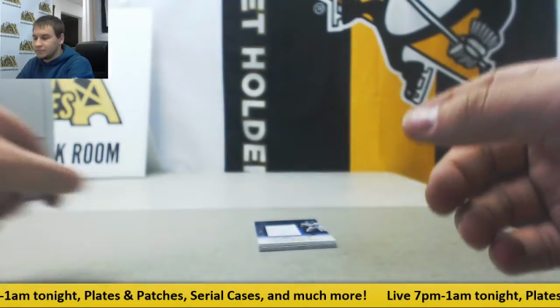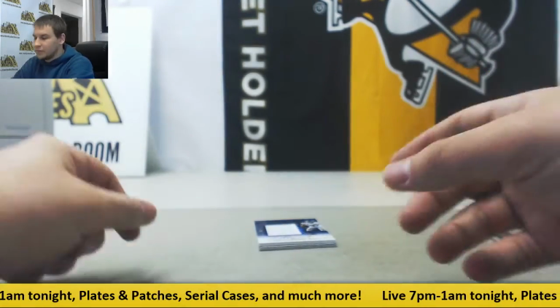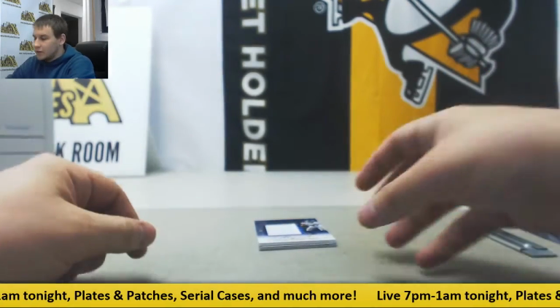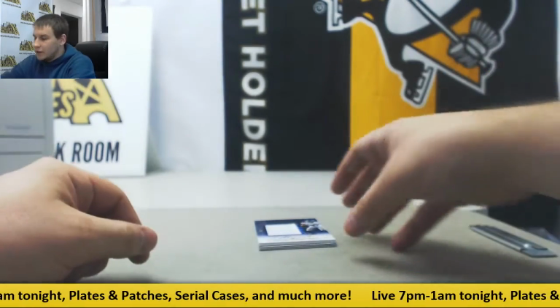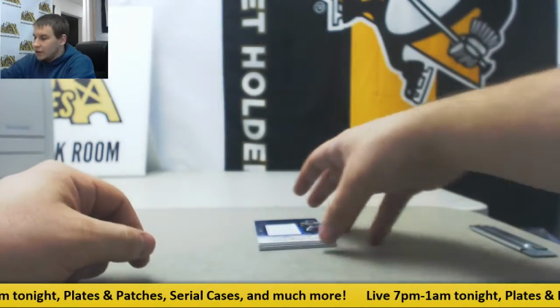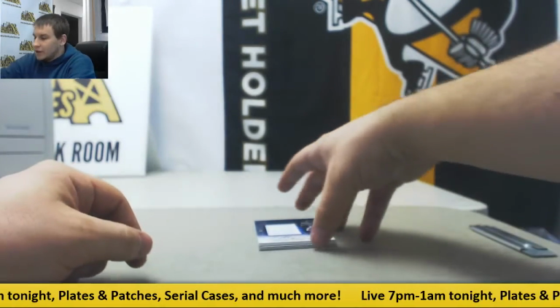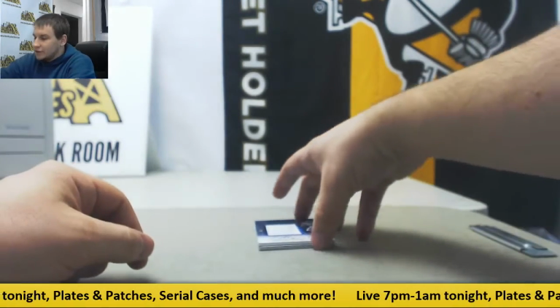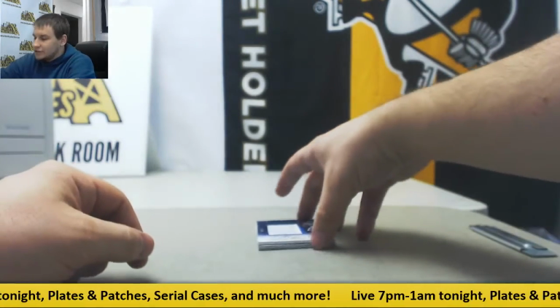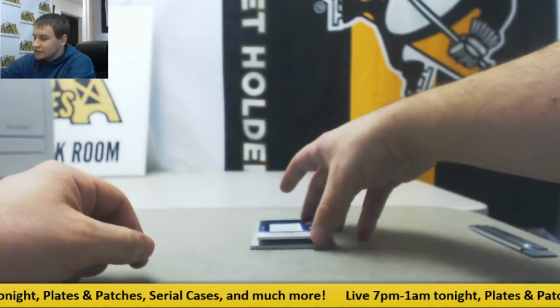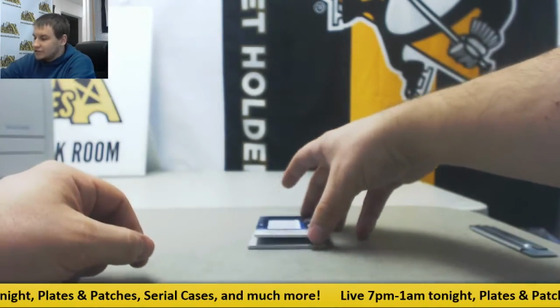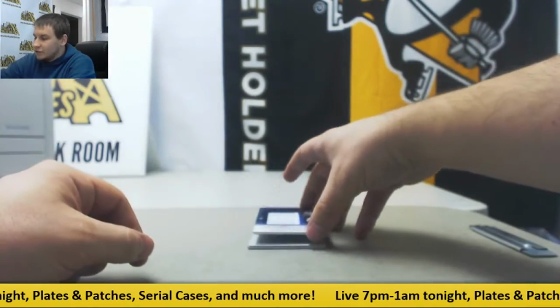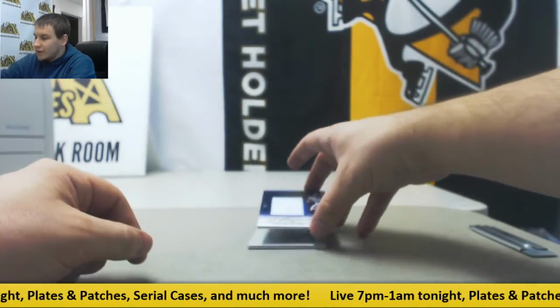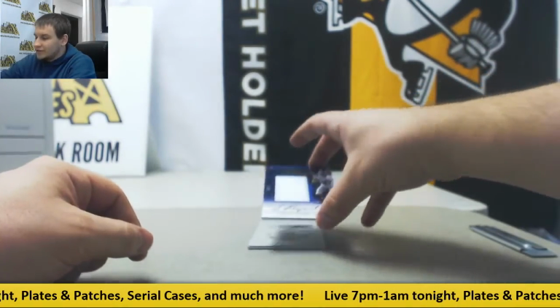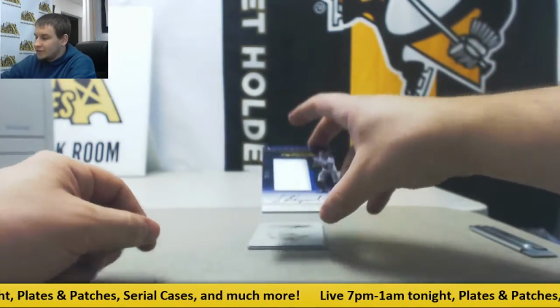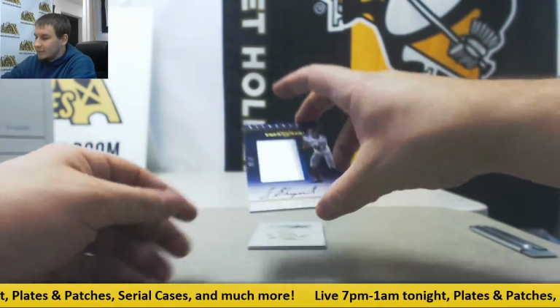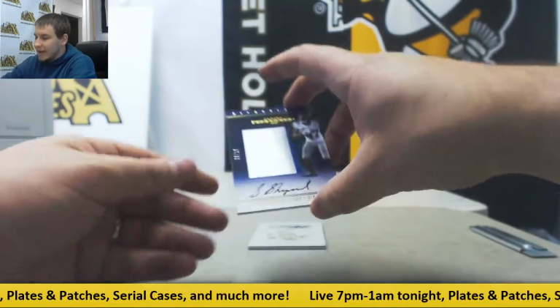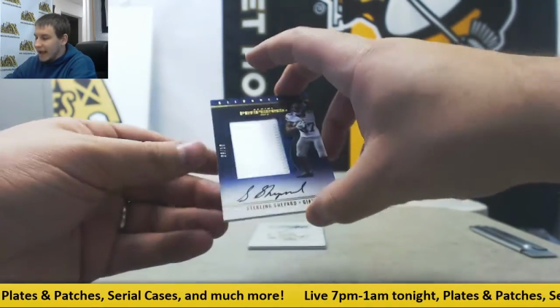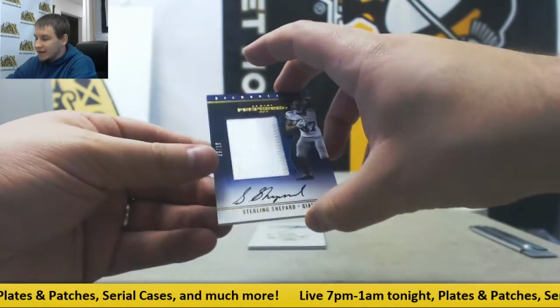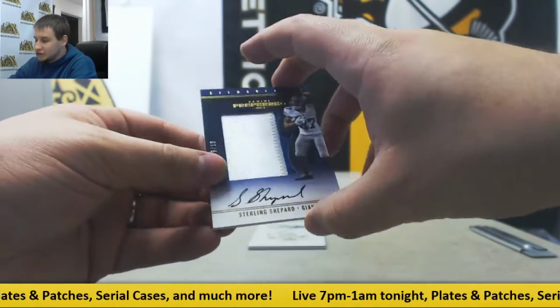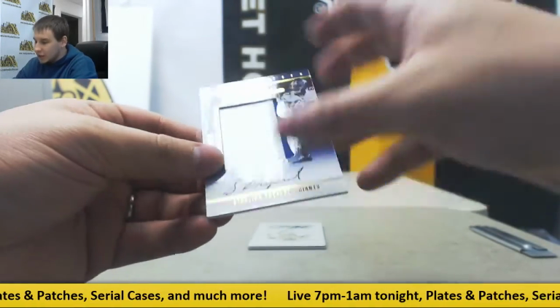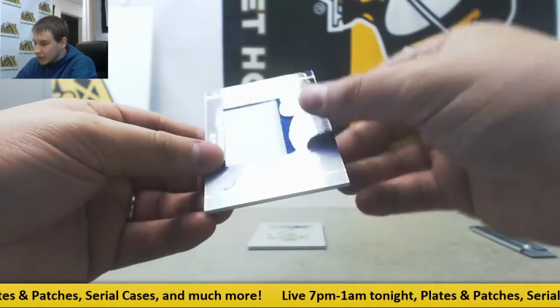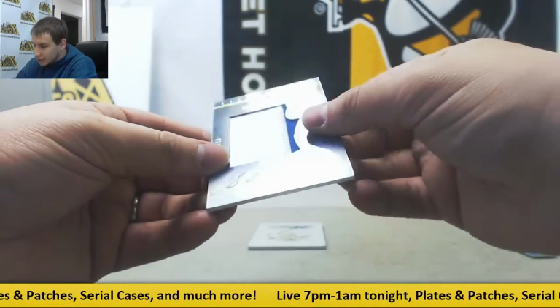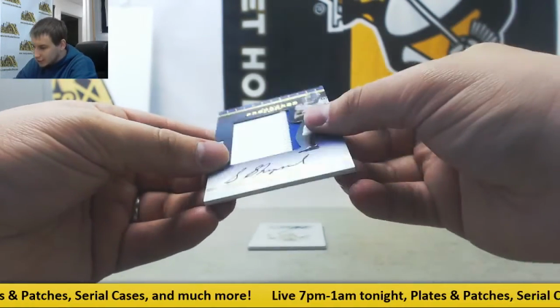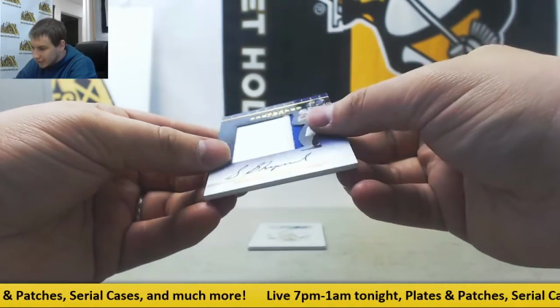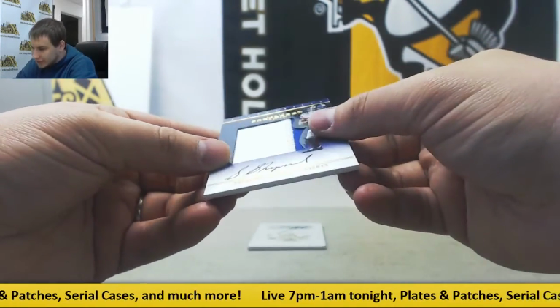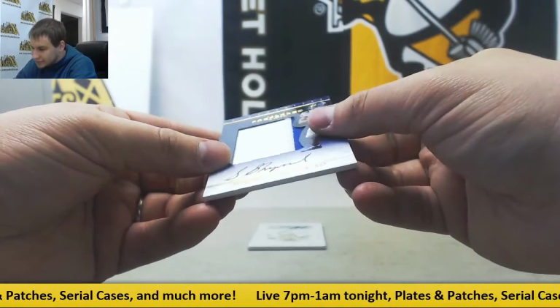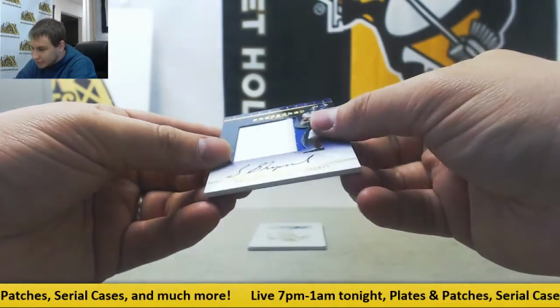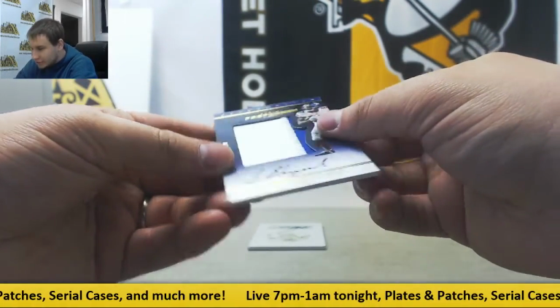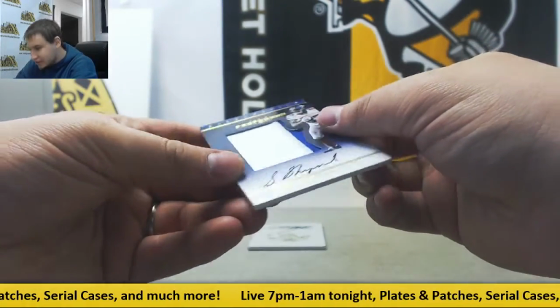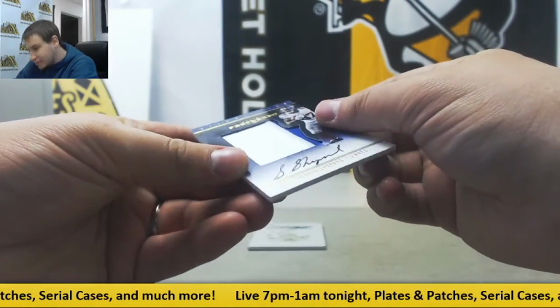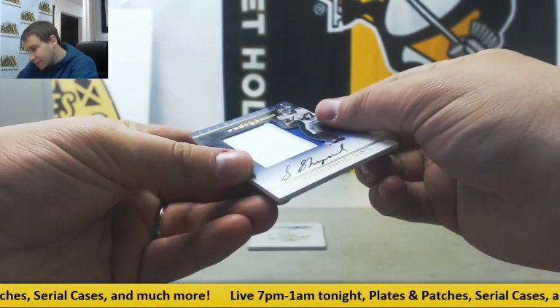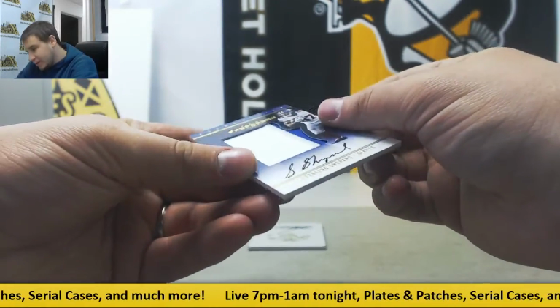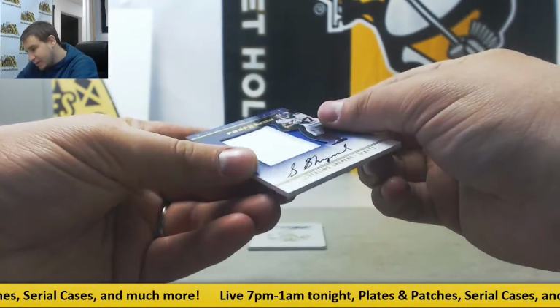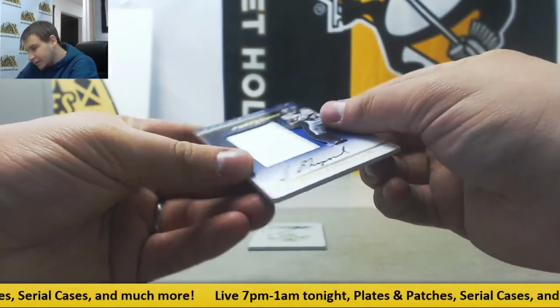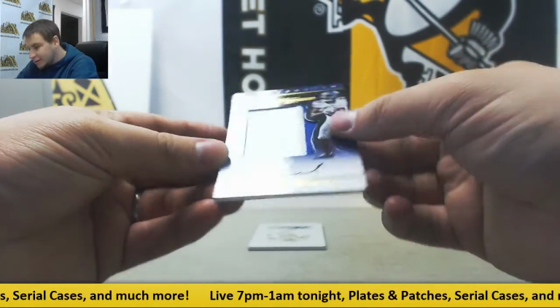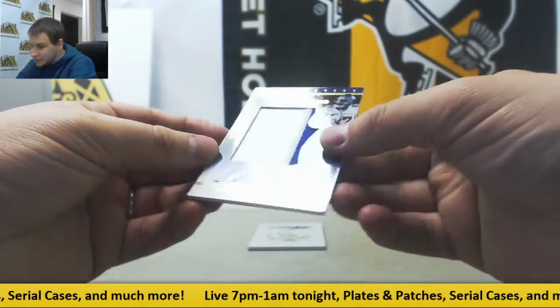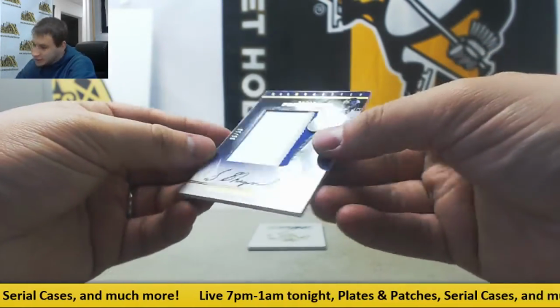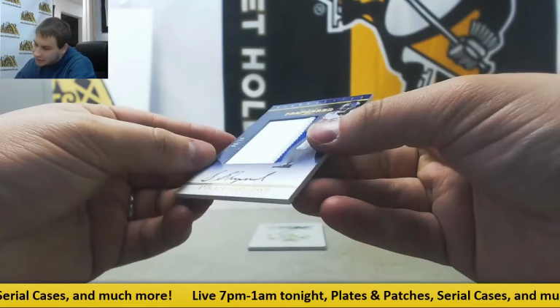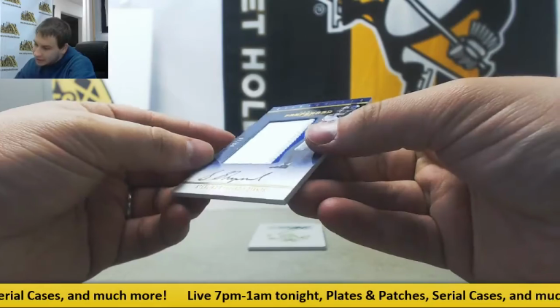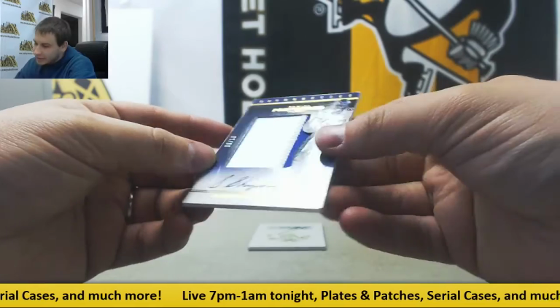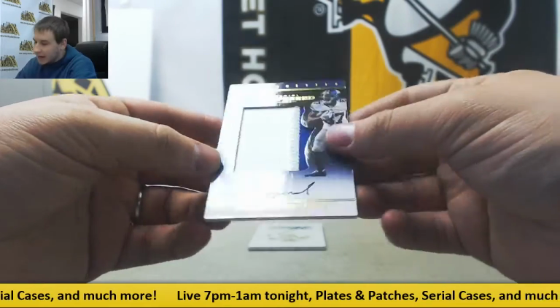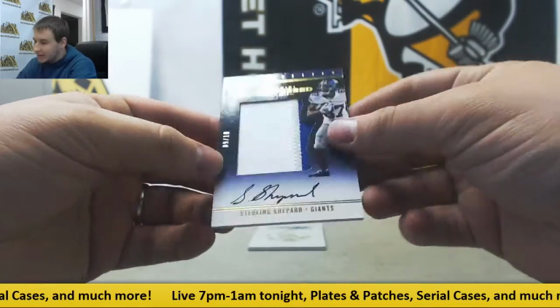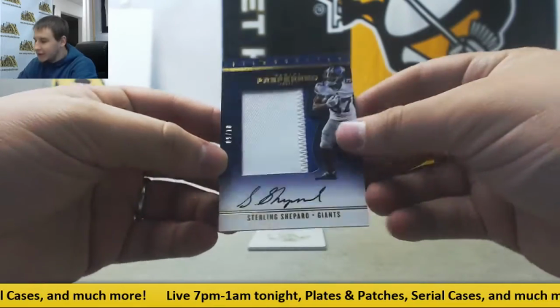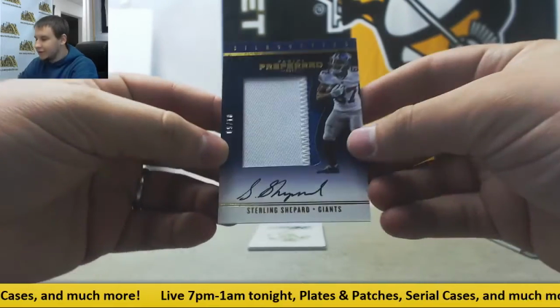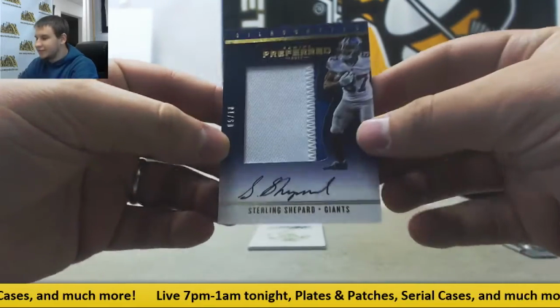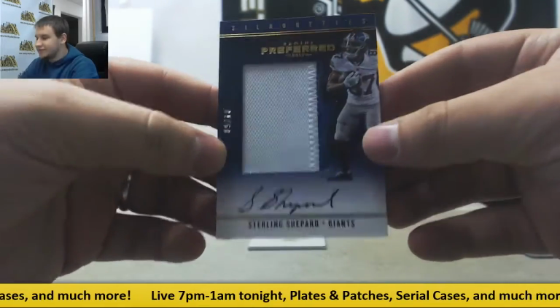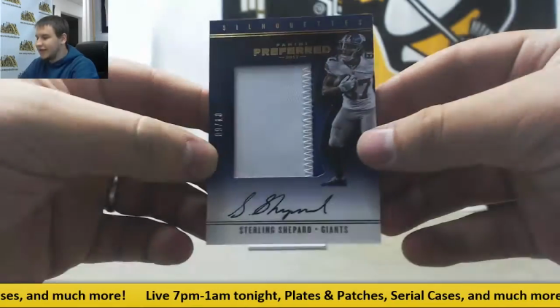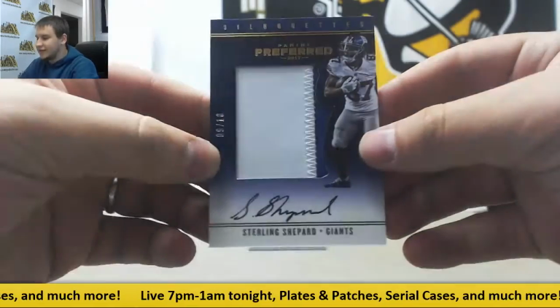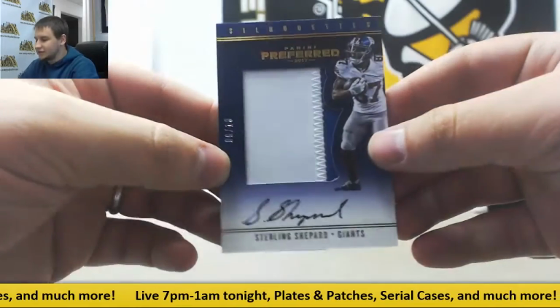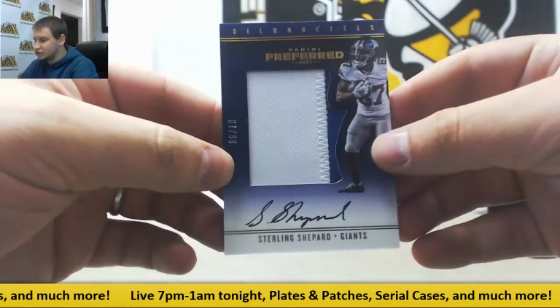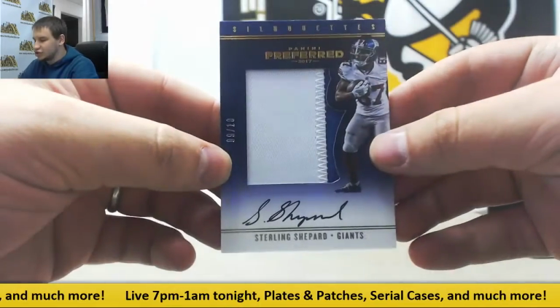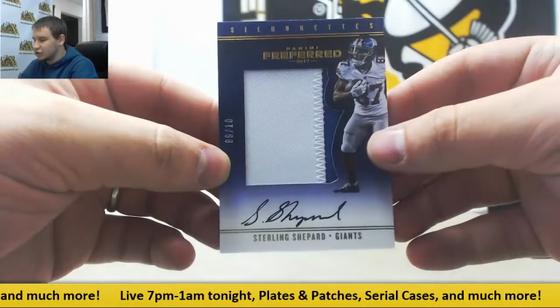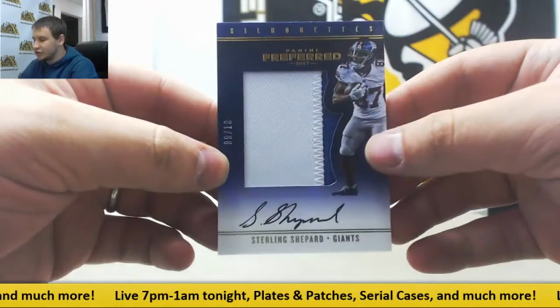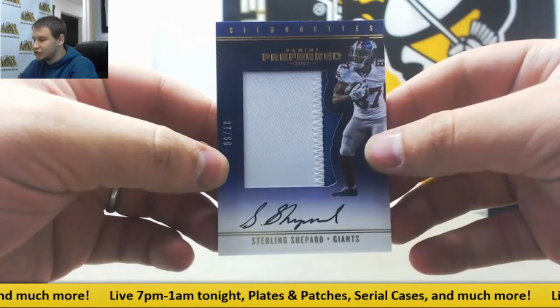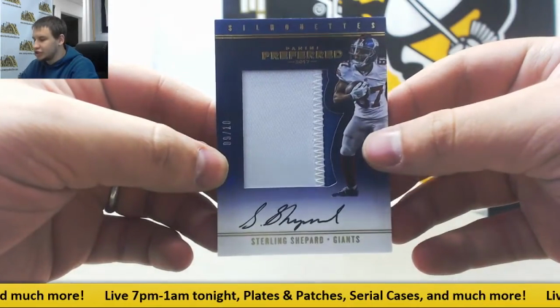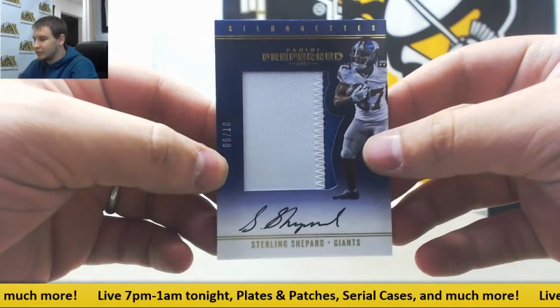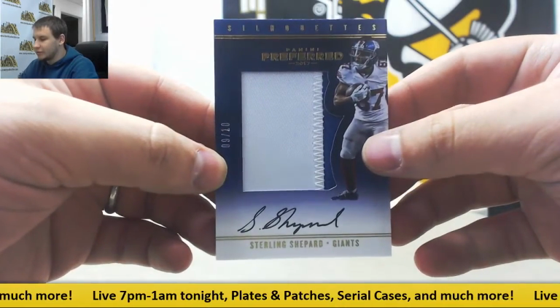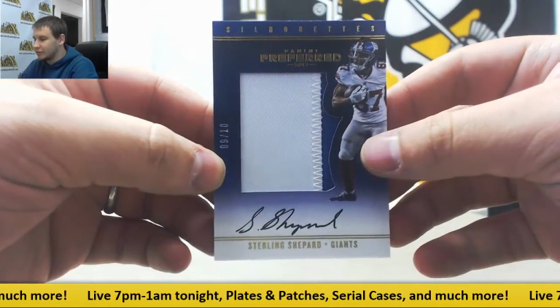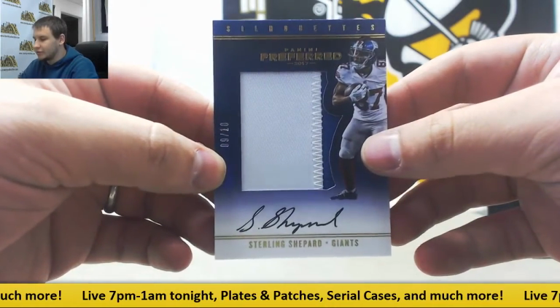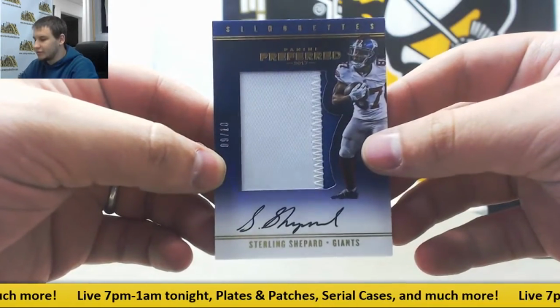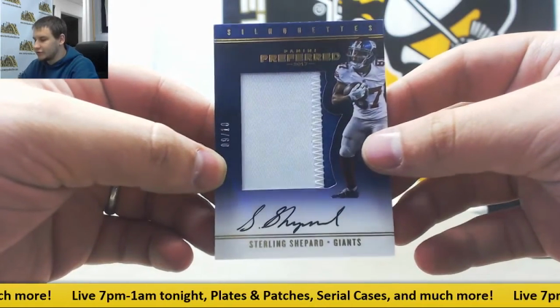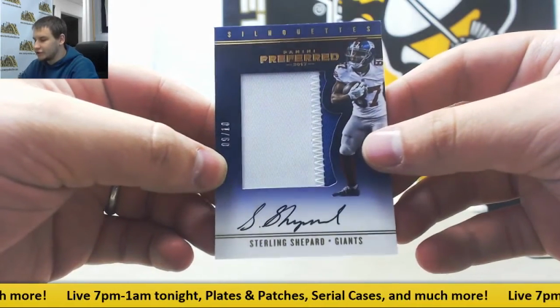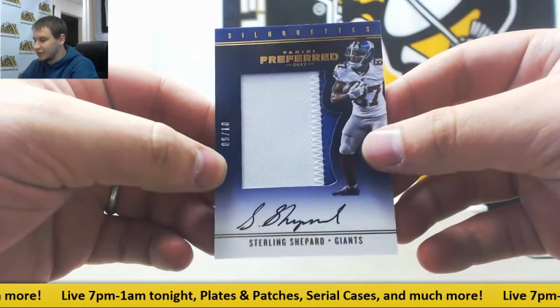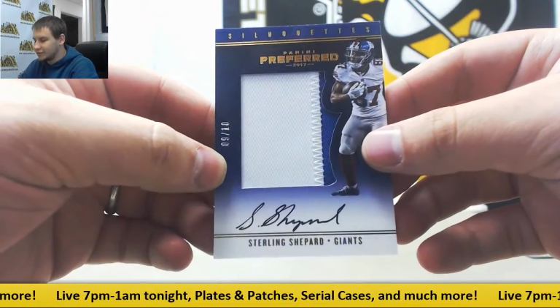Your silhouette patch auto is going to be 9 of 10, Sterling Shepard for the Giants.